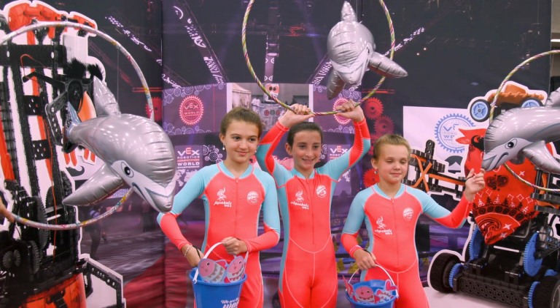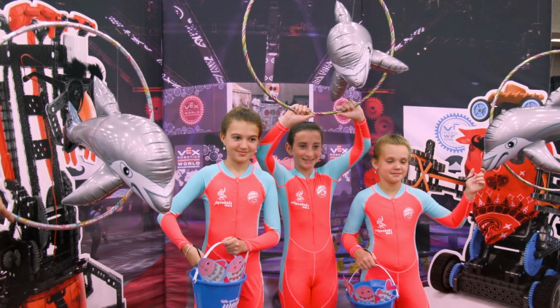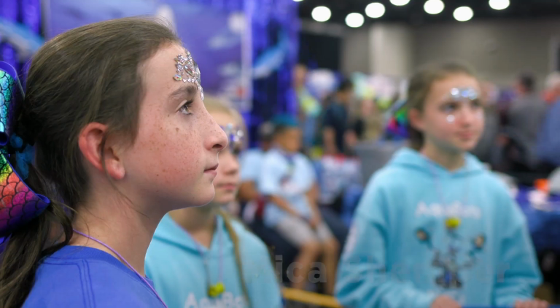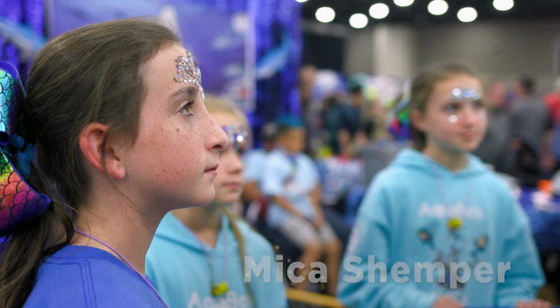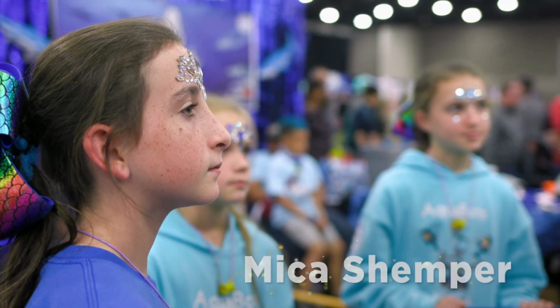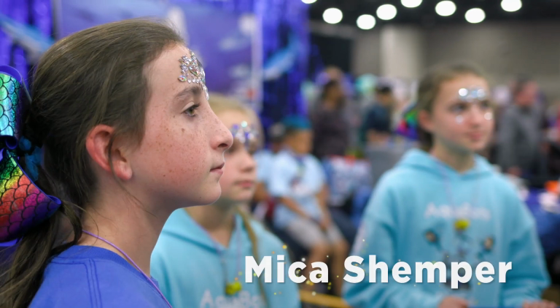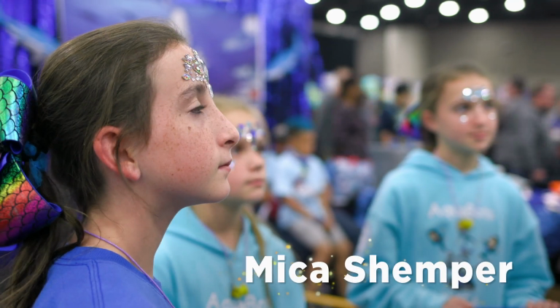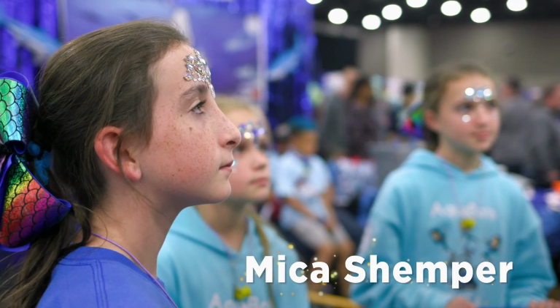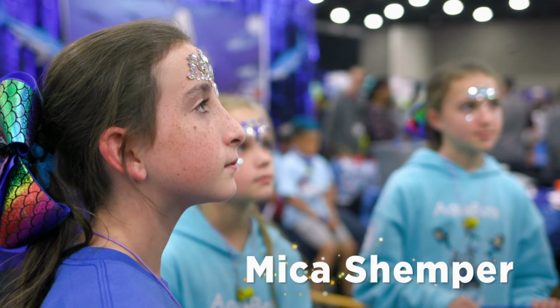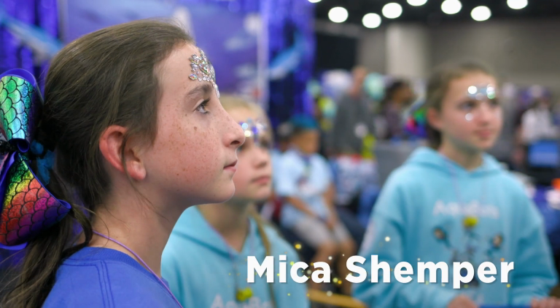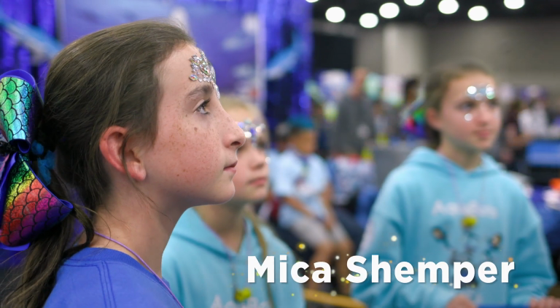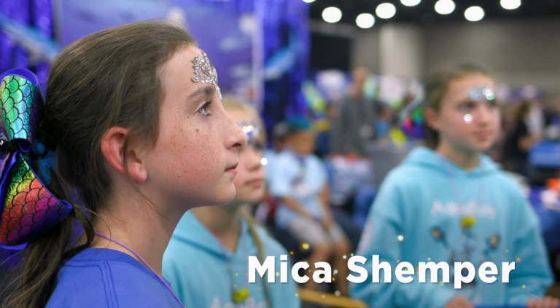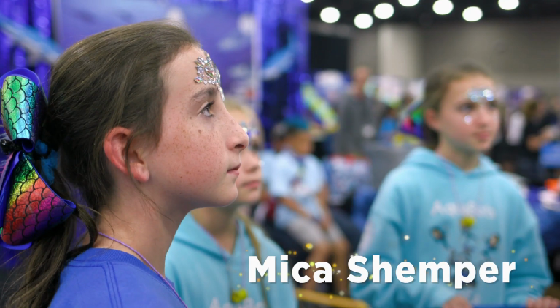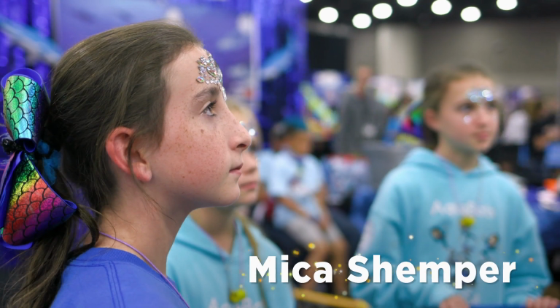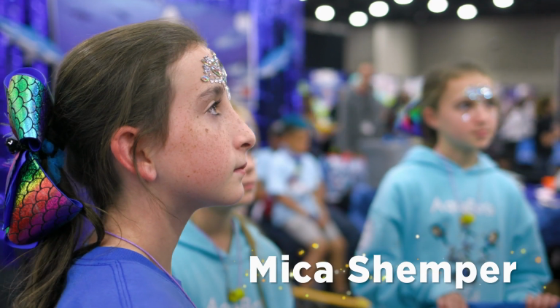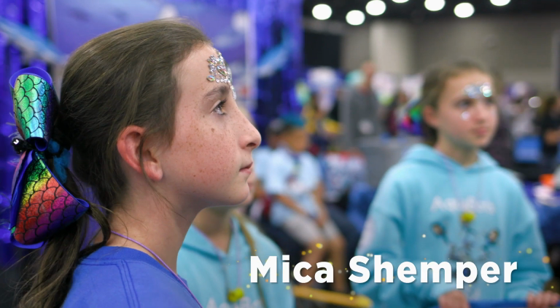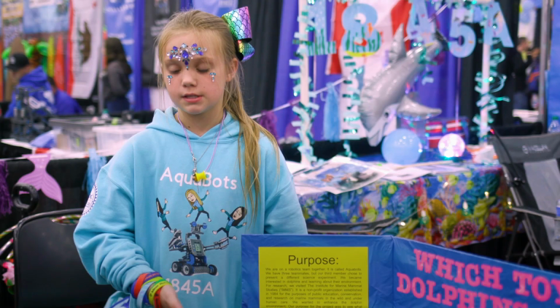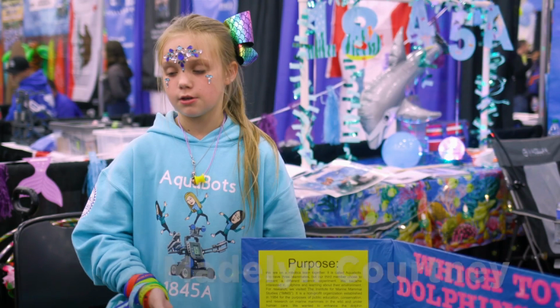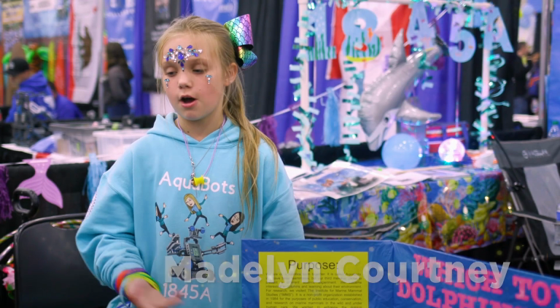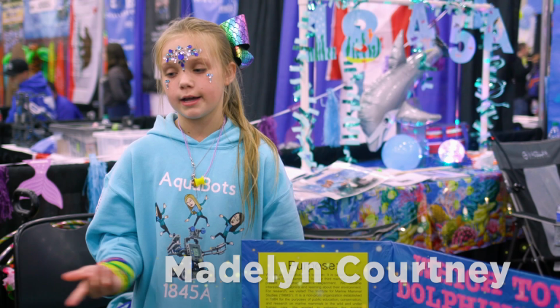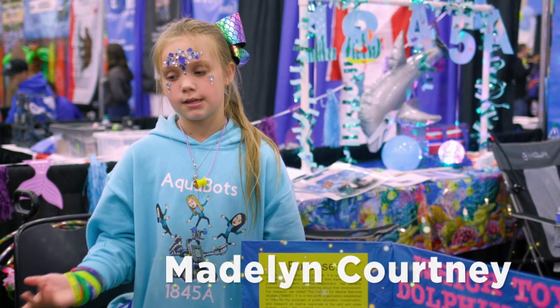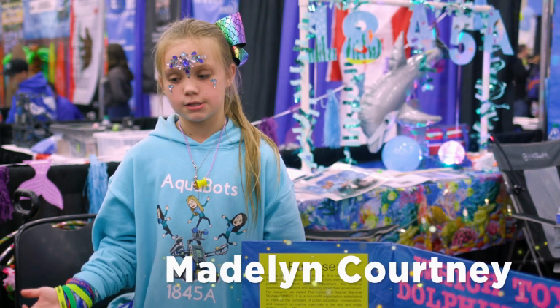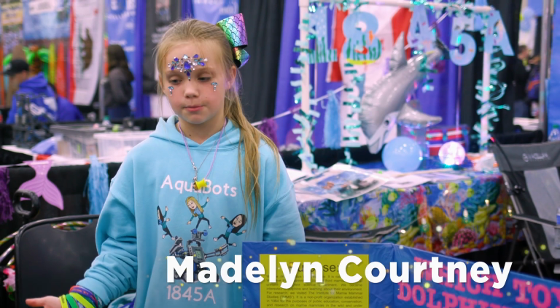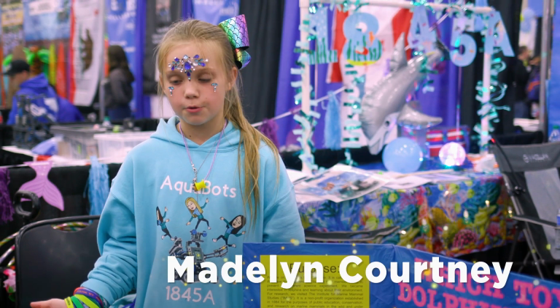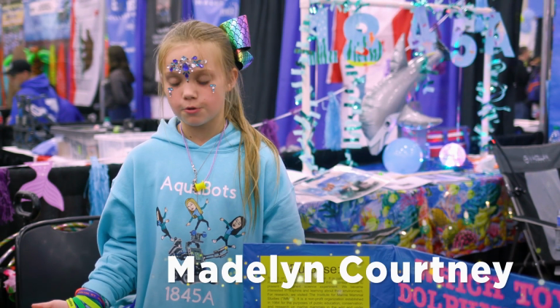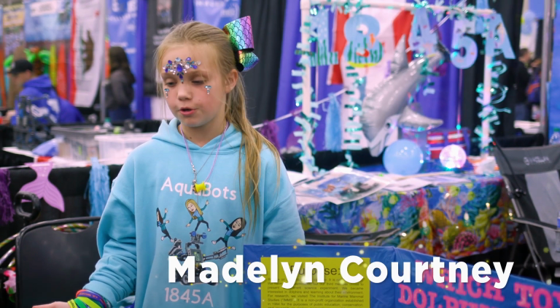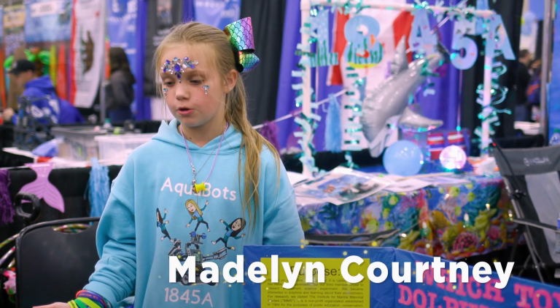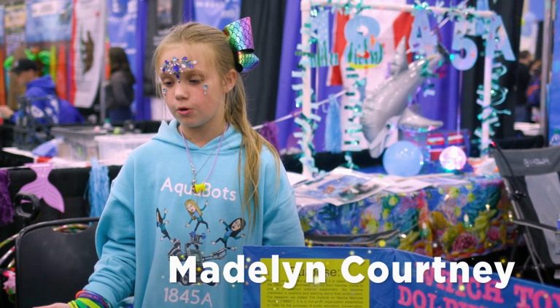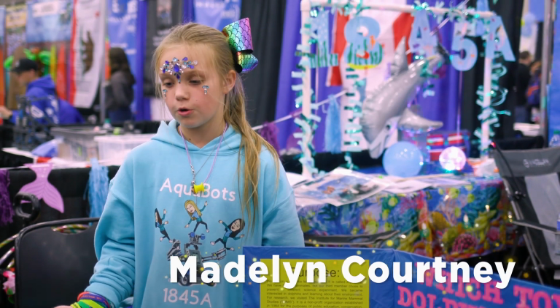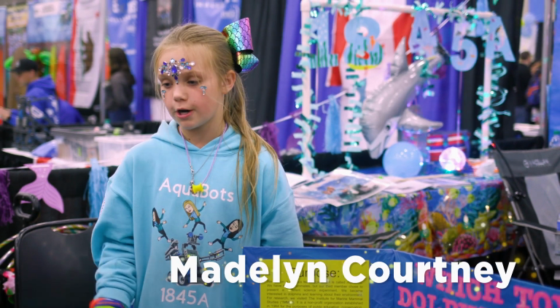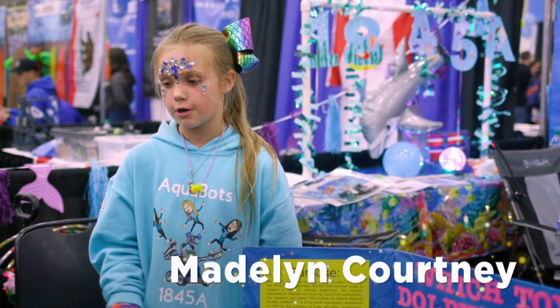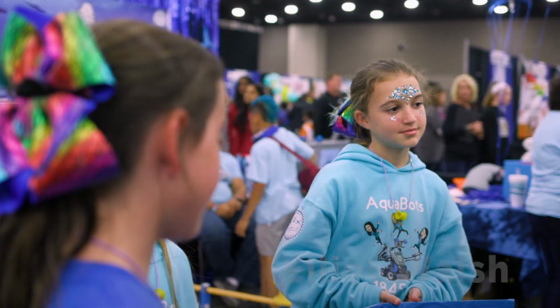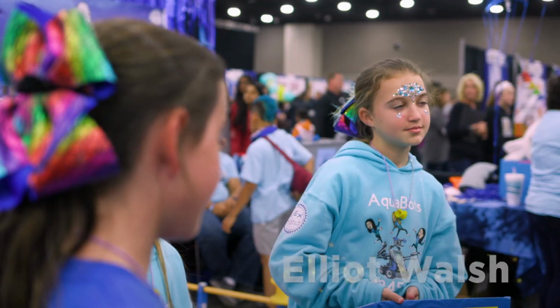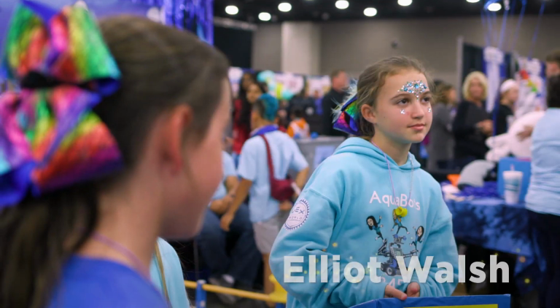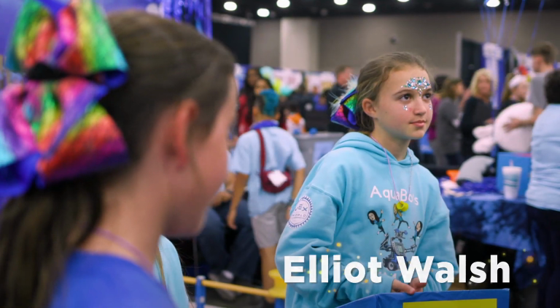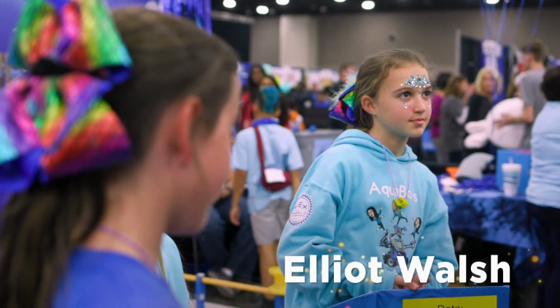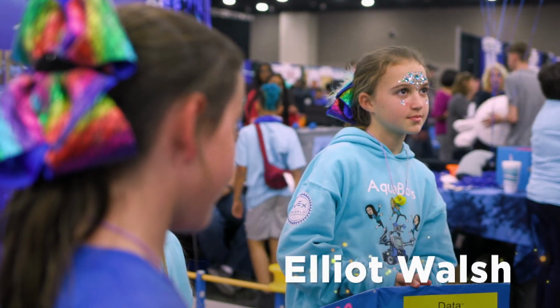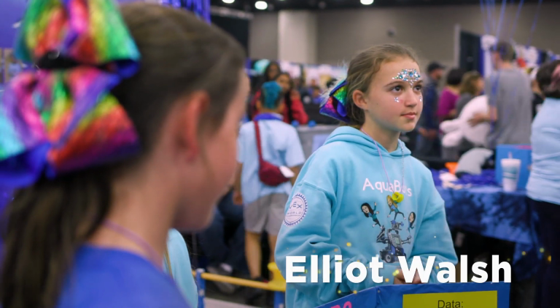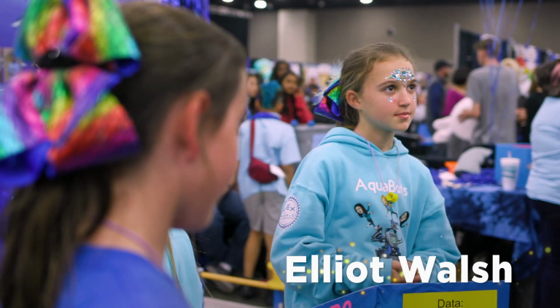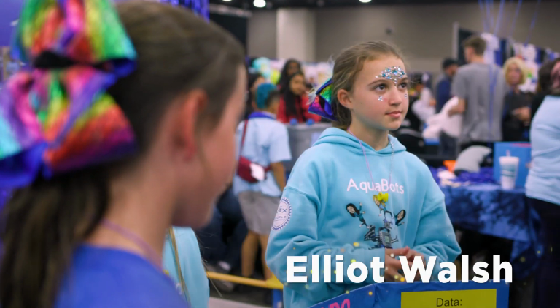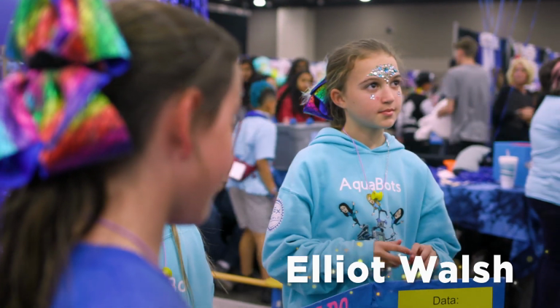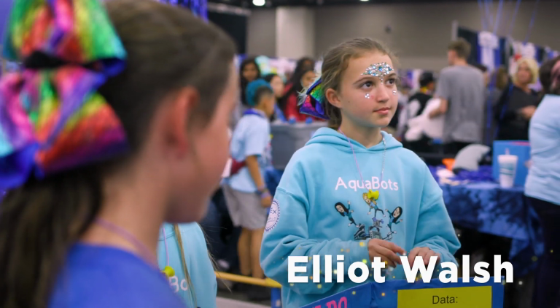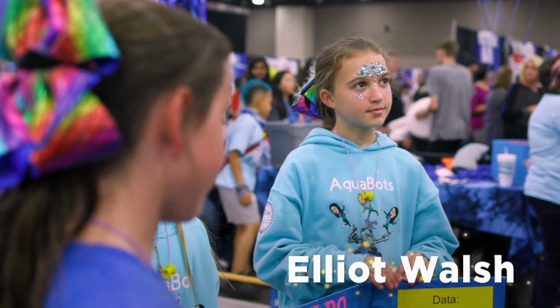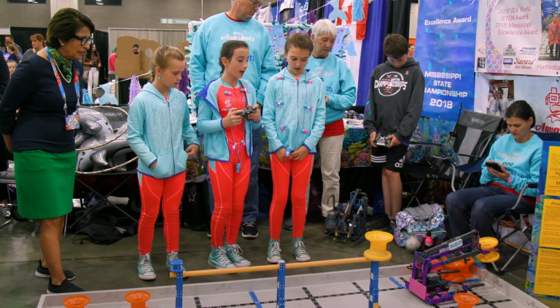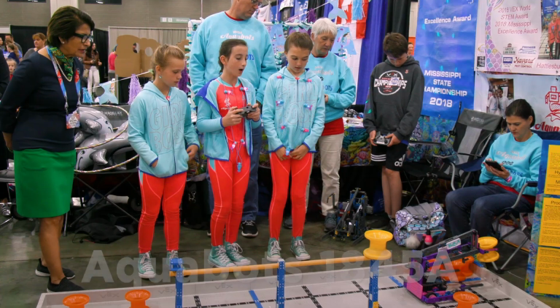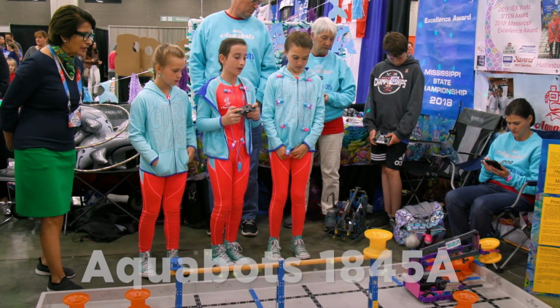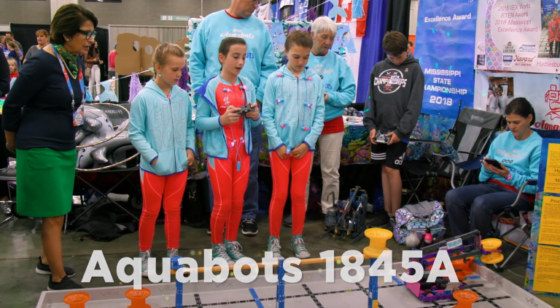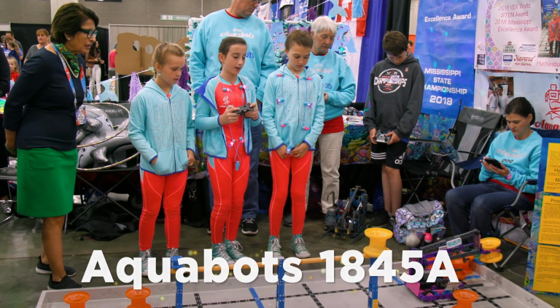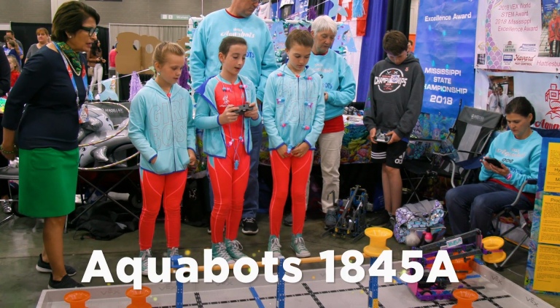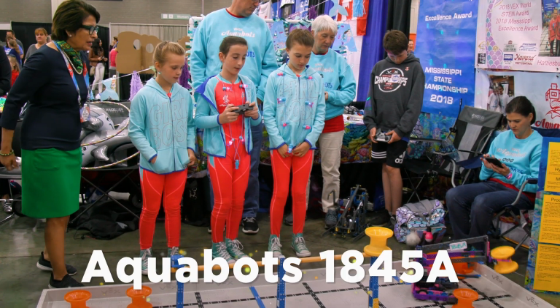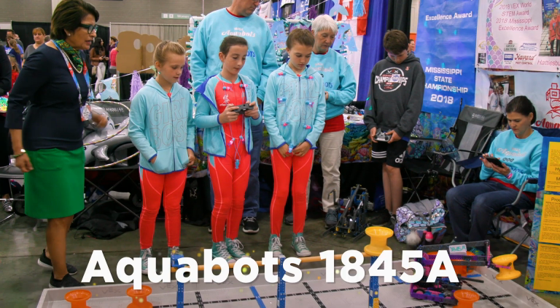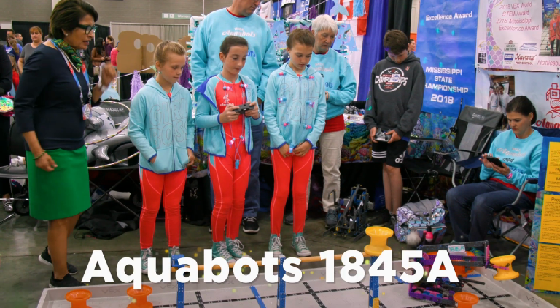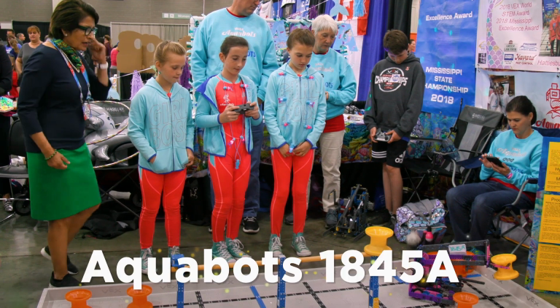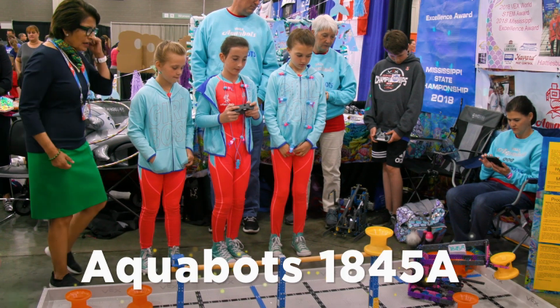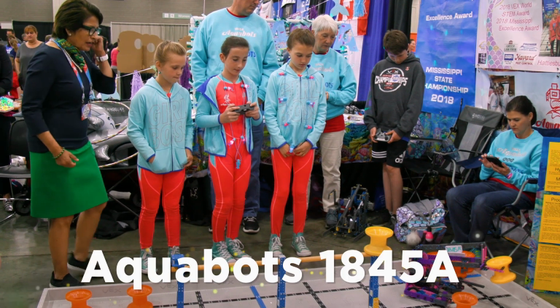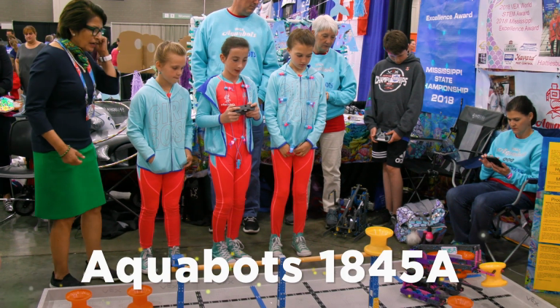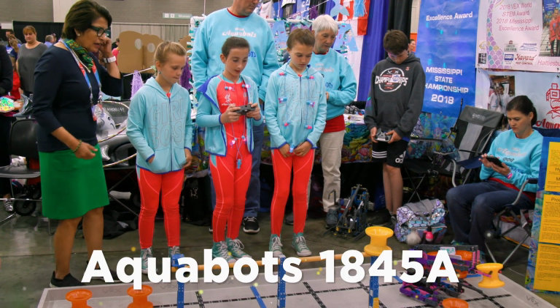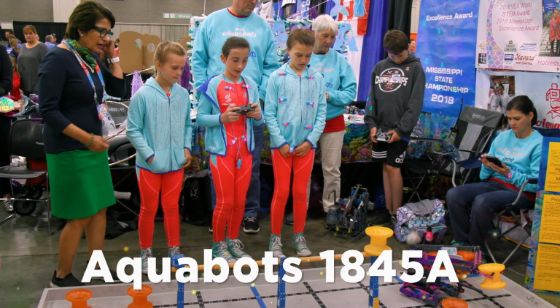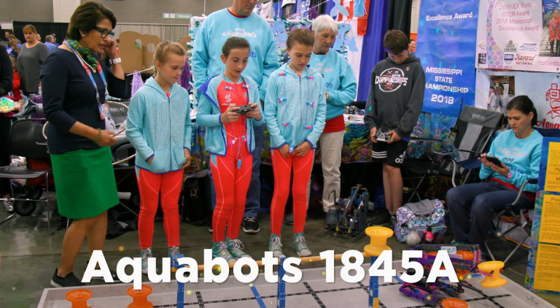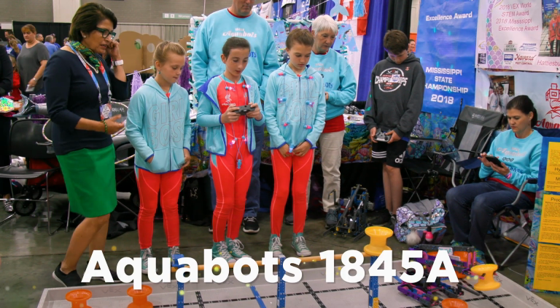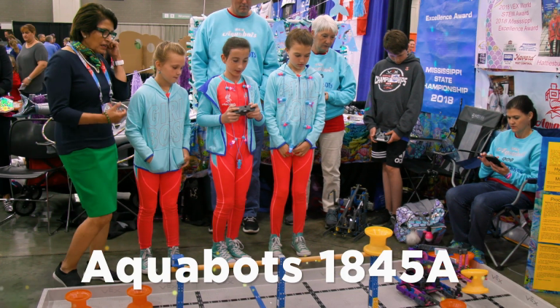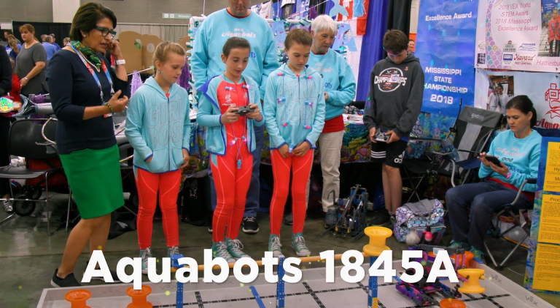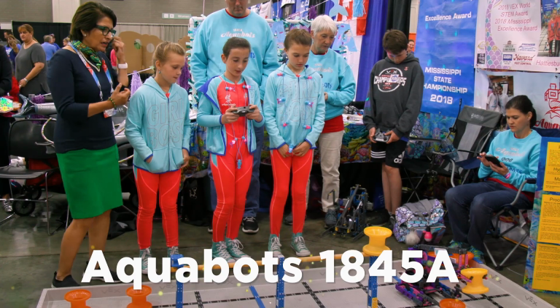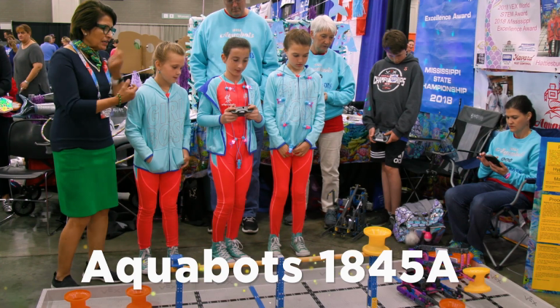I am Mika Shimper. My name is Madeline Courtney. My name is Elliot Walsh. We're Aquabots 1845A.